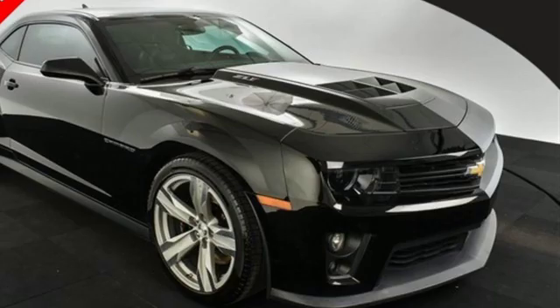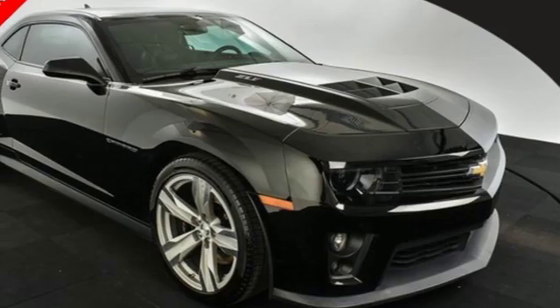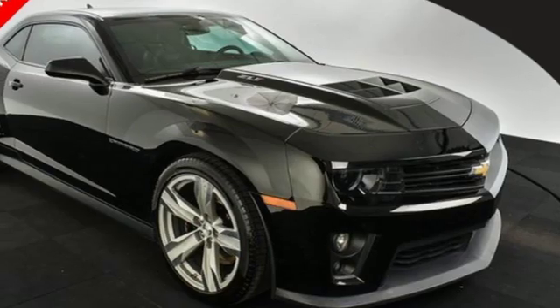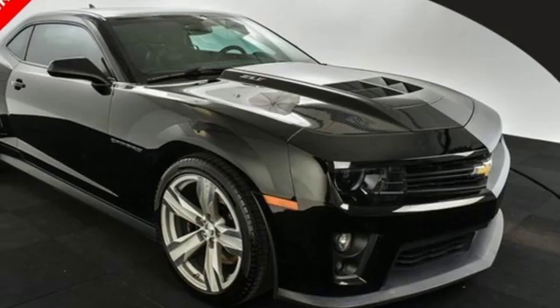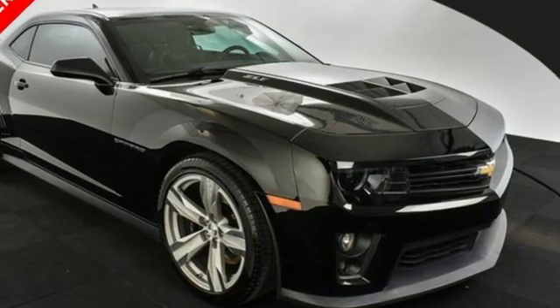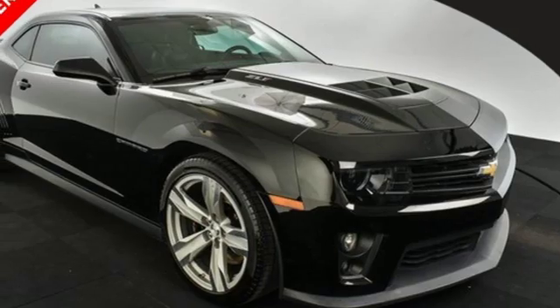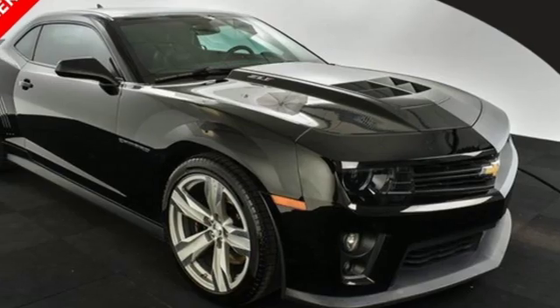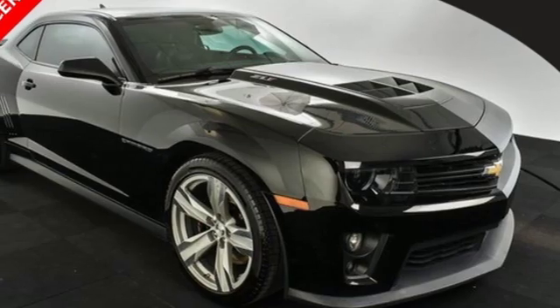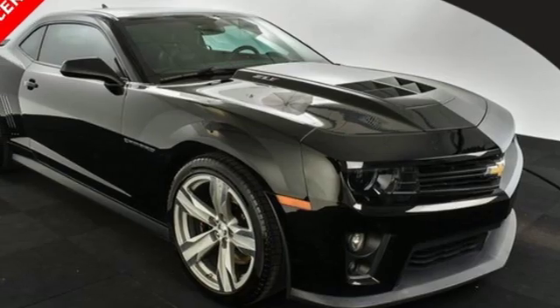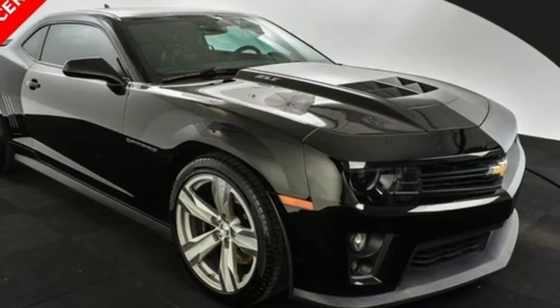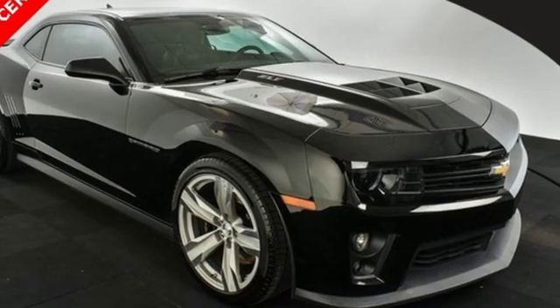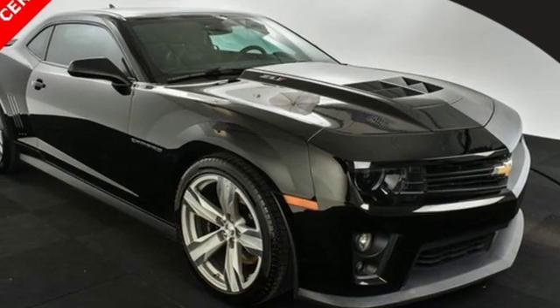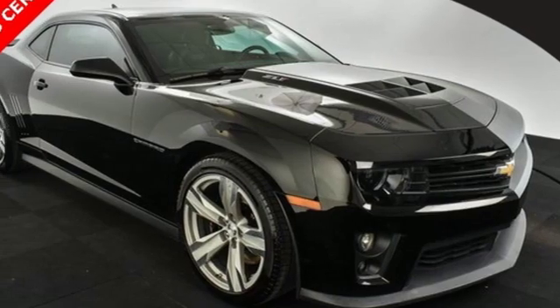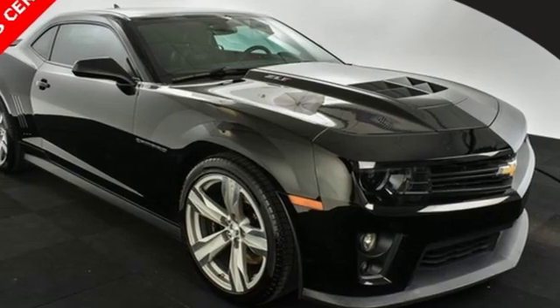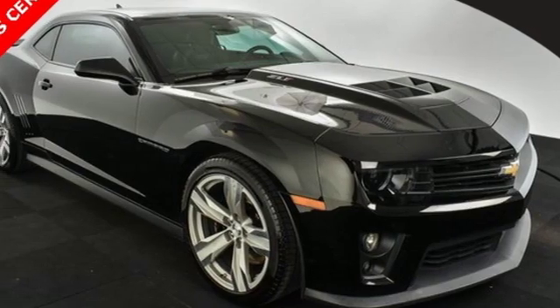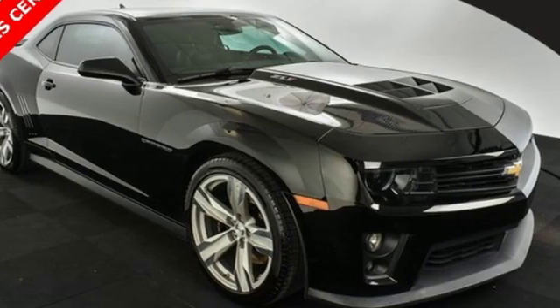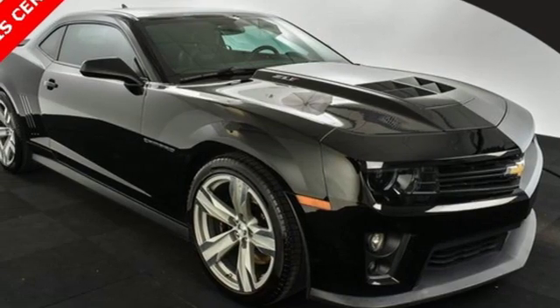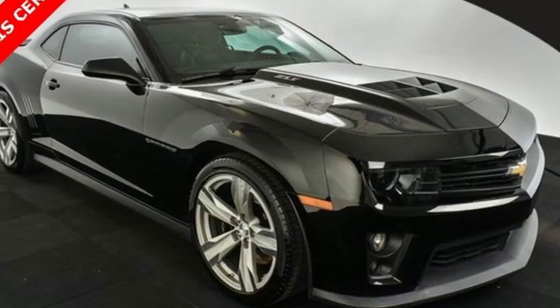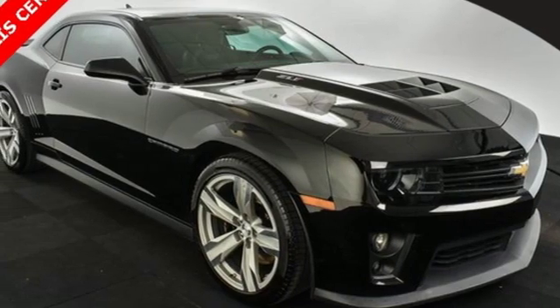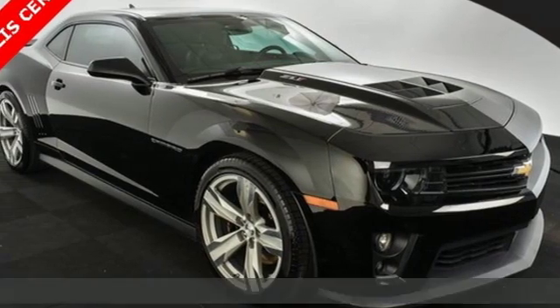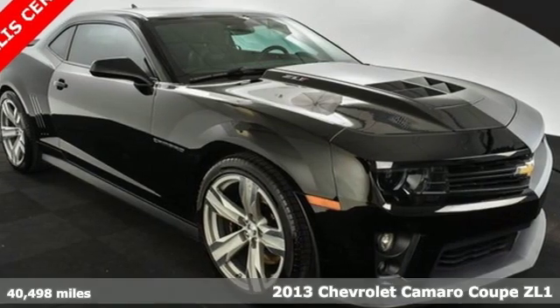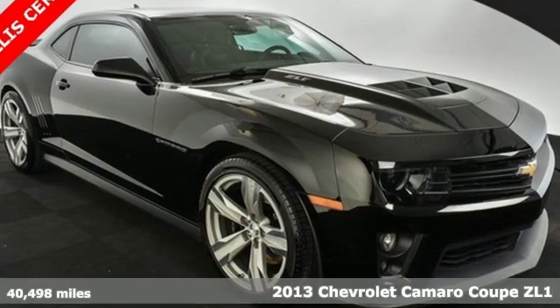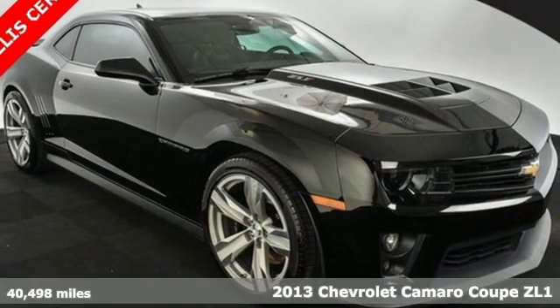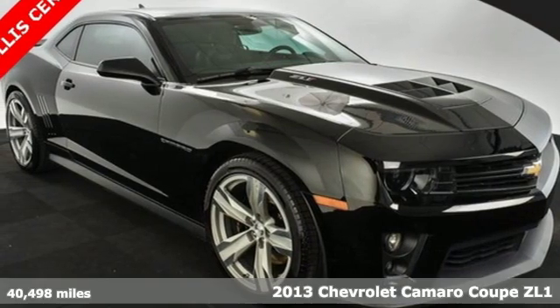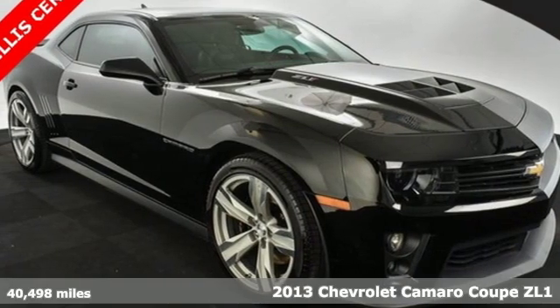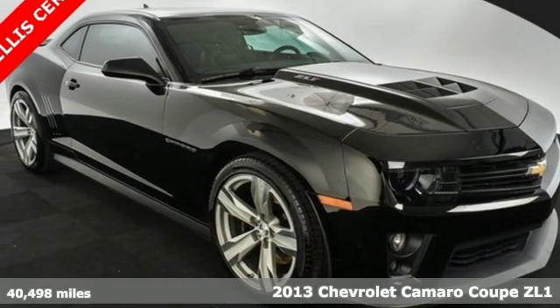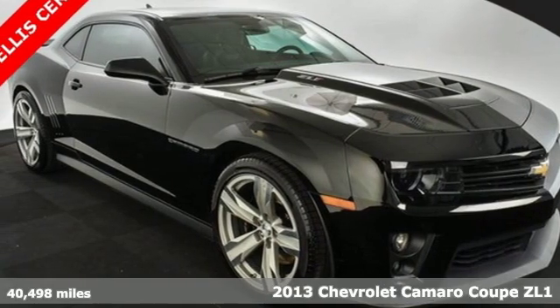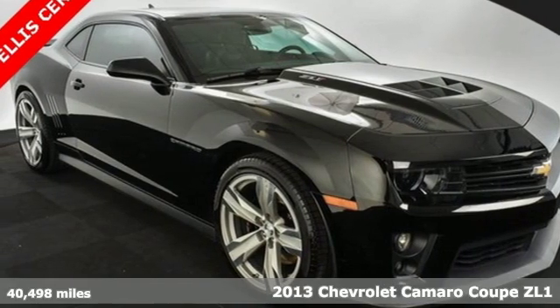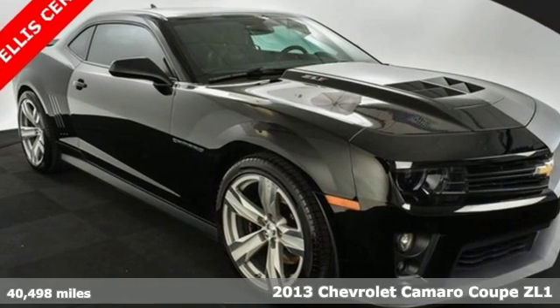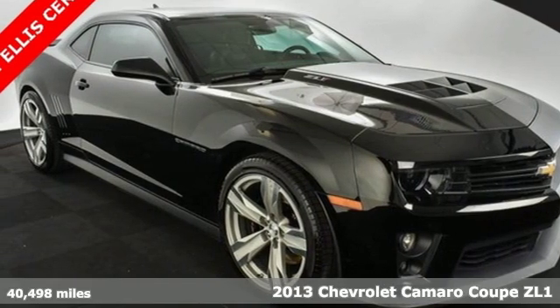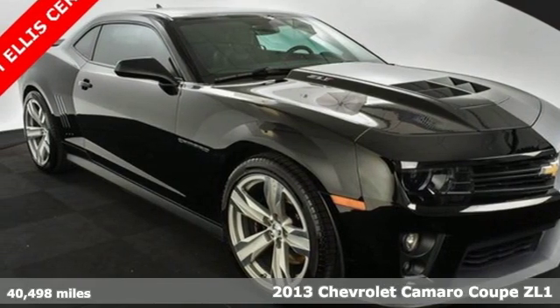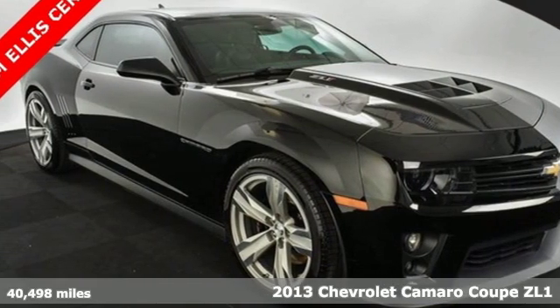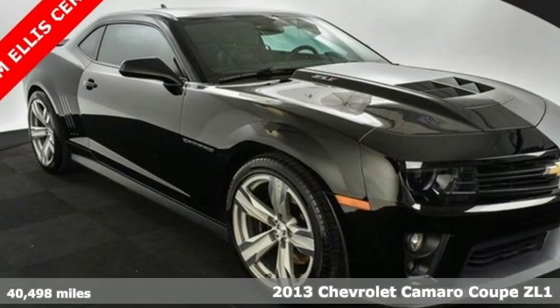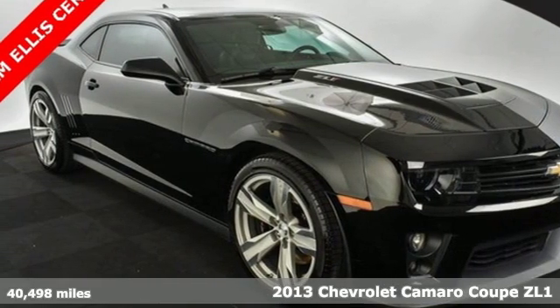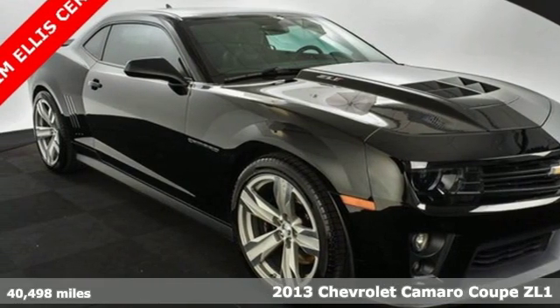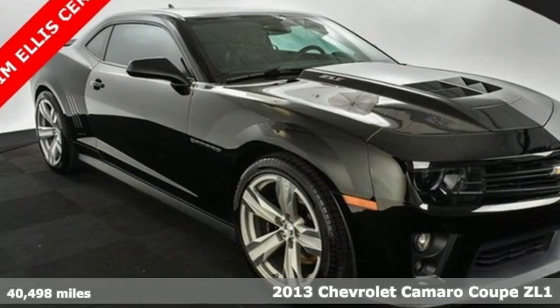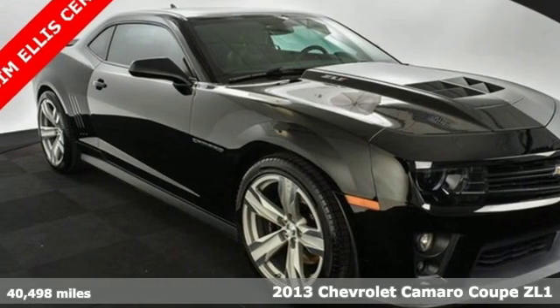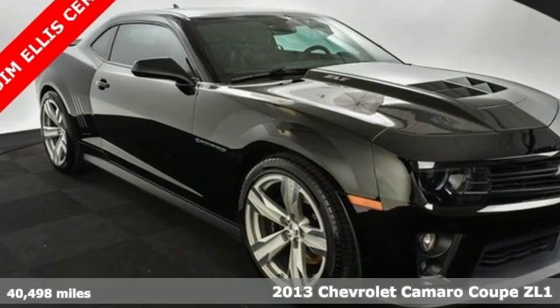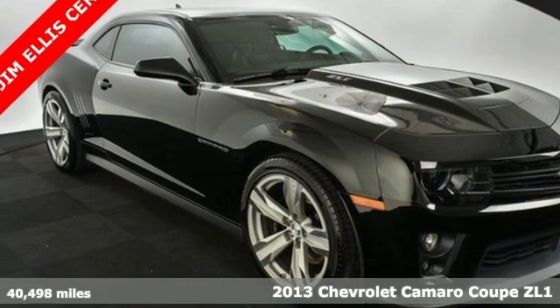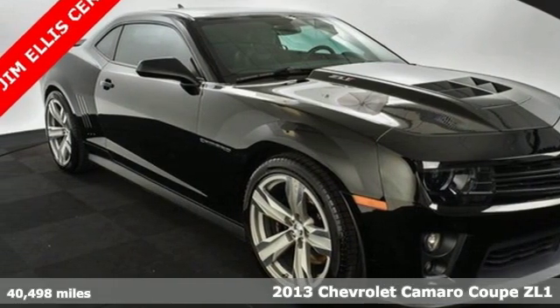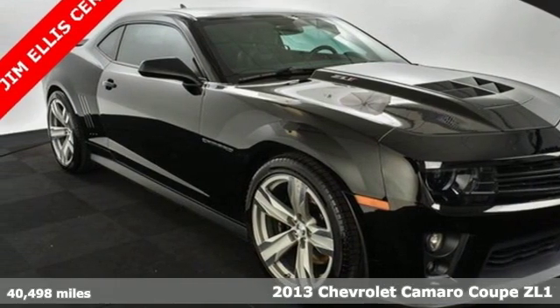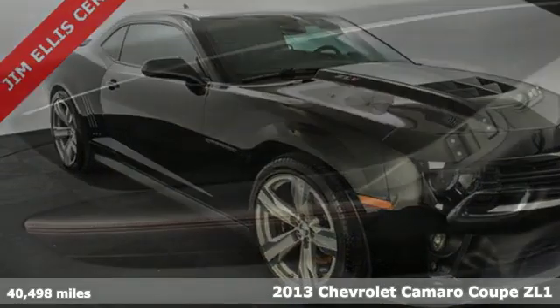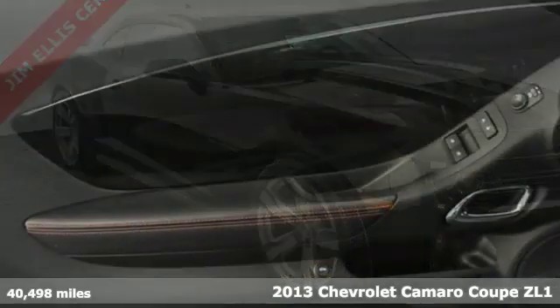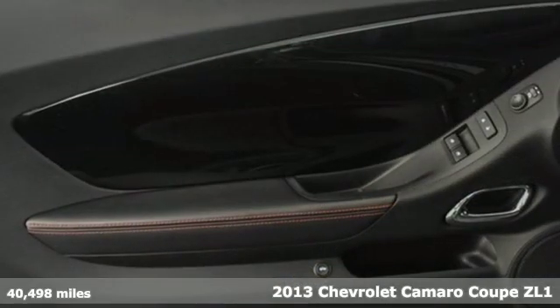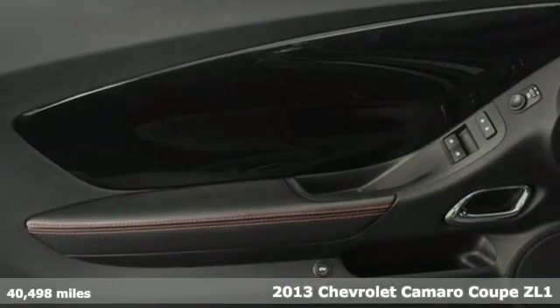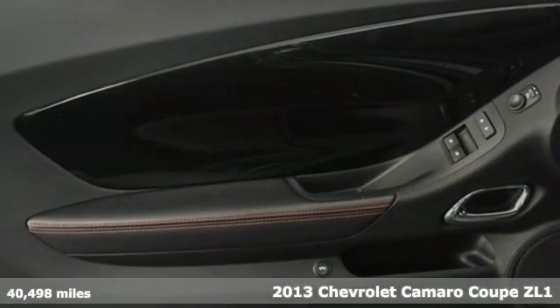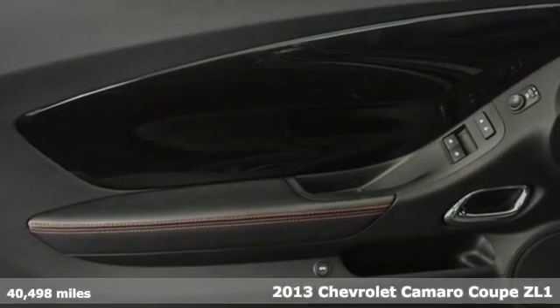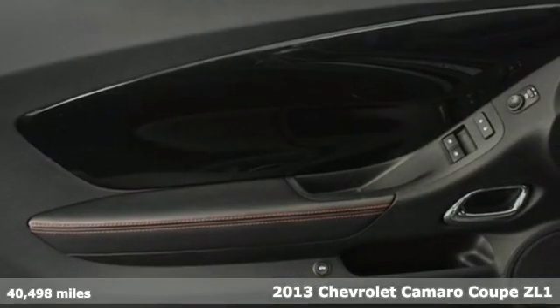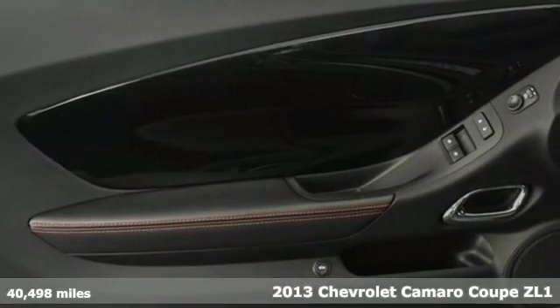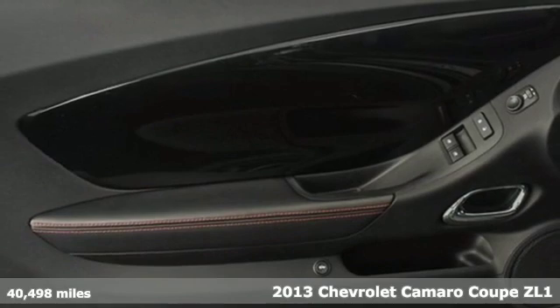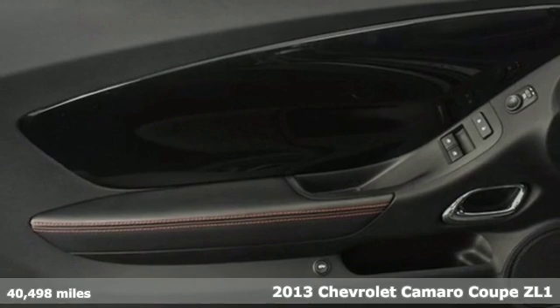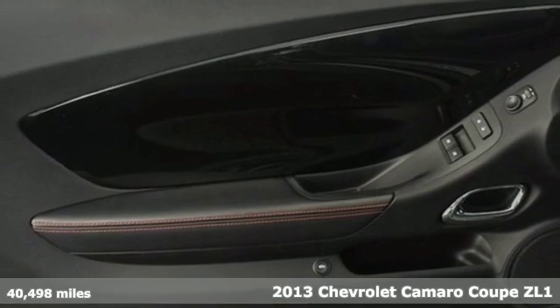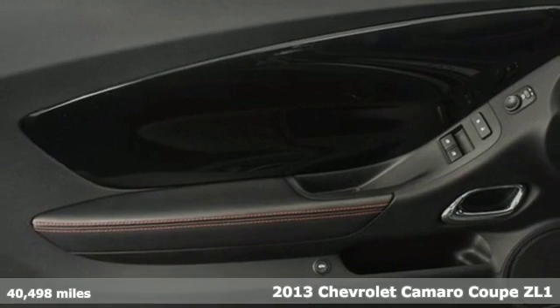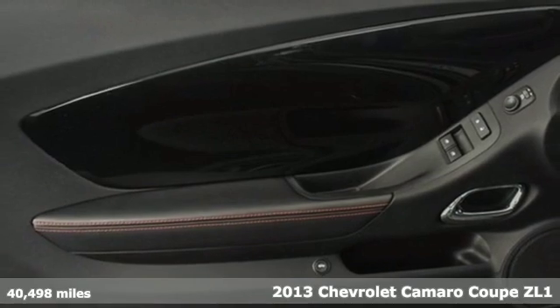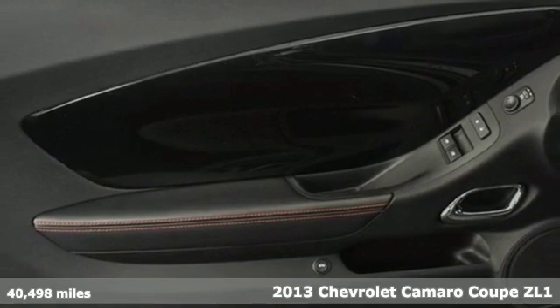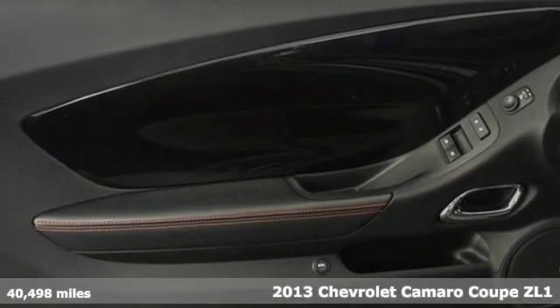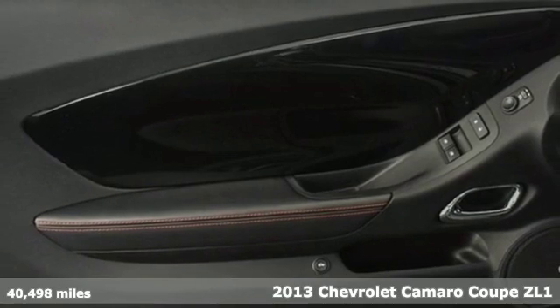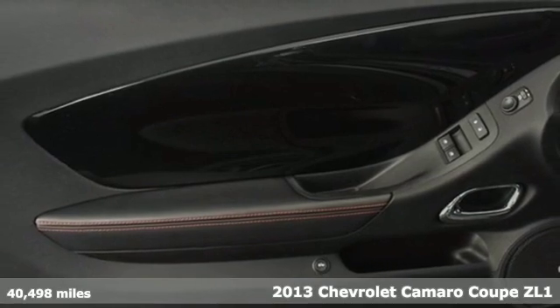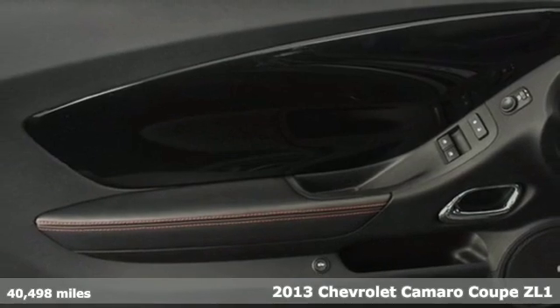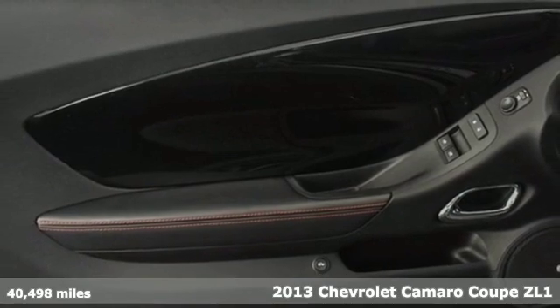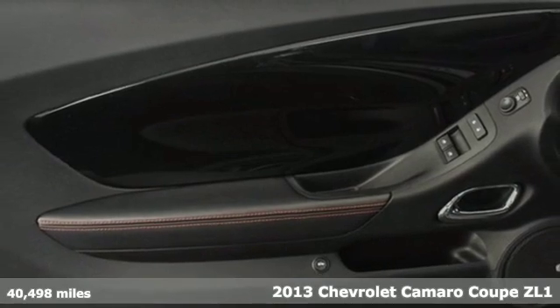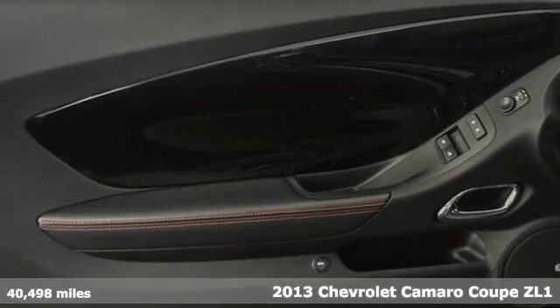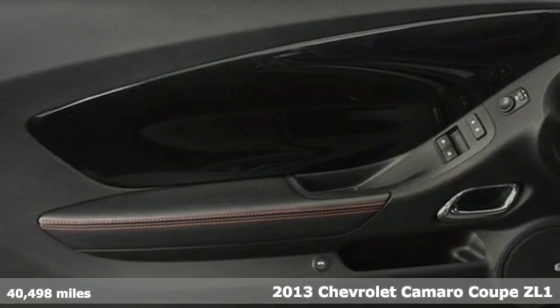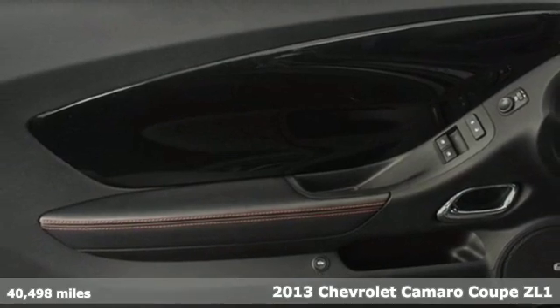Here's a 2013 Chevrolet Camaro — the look, the performance, the legend.